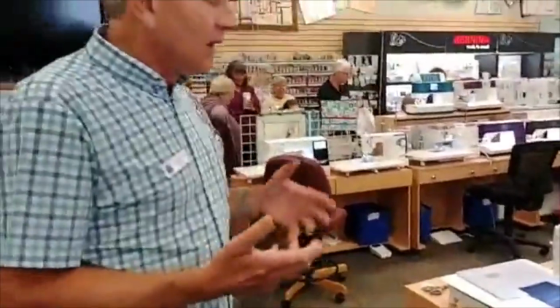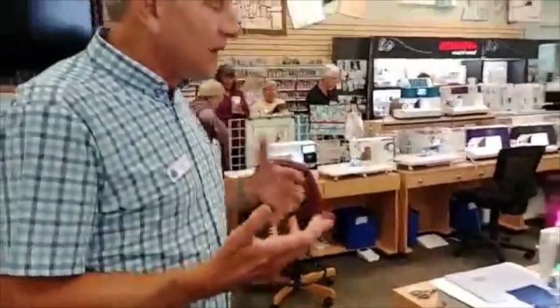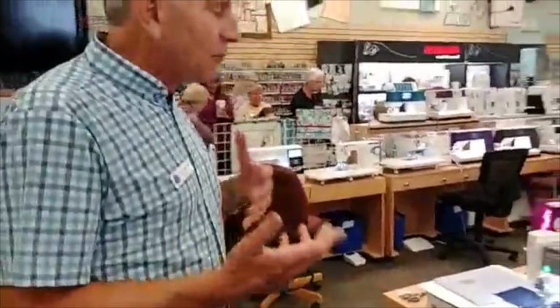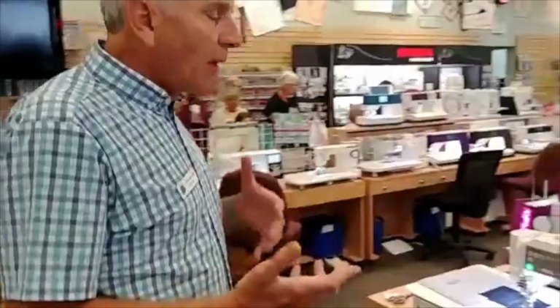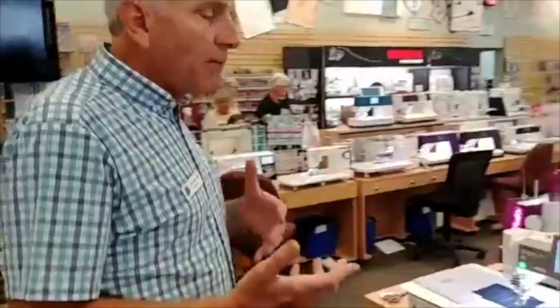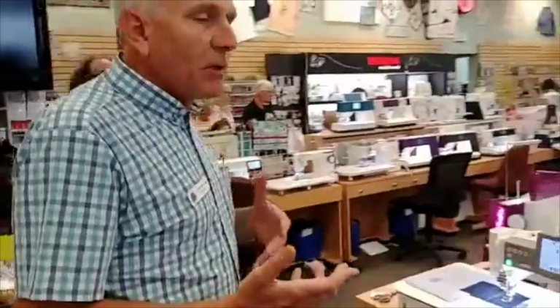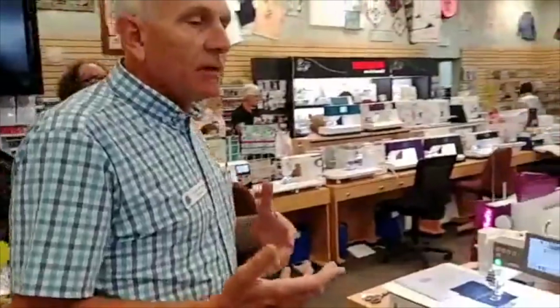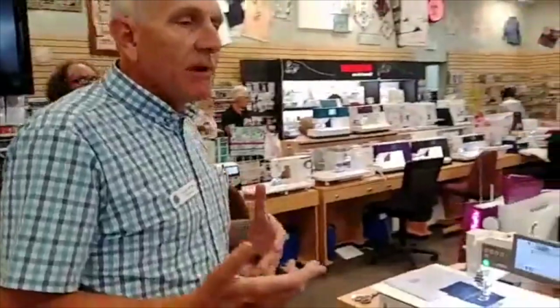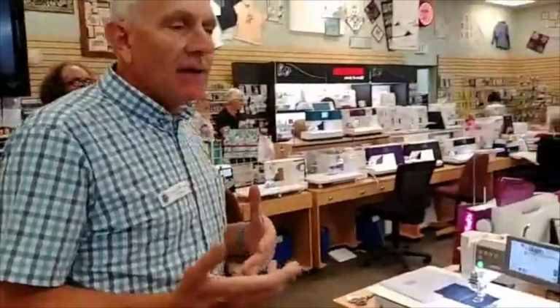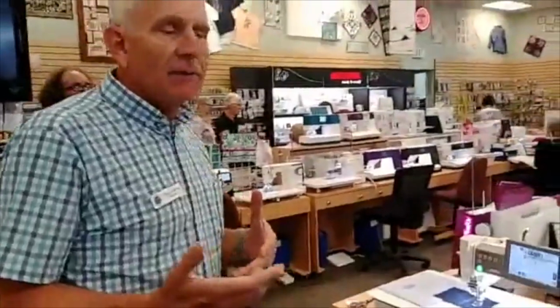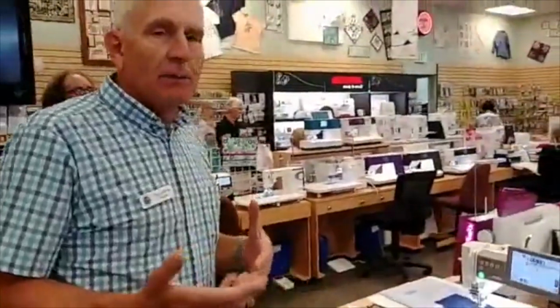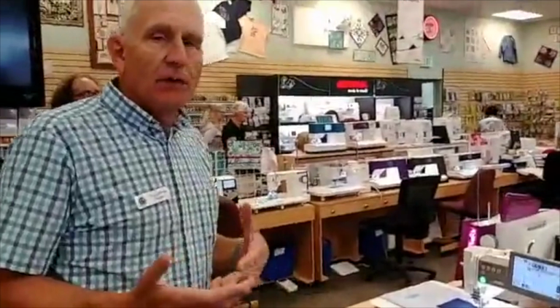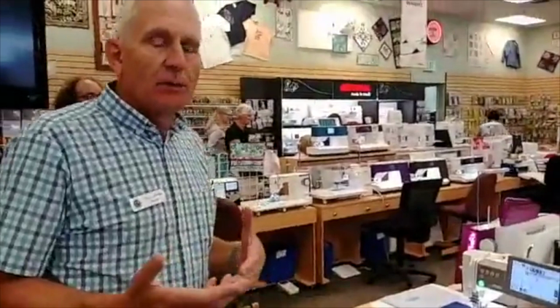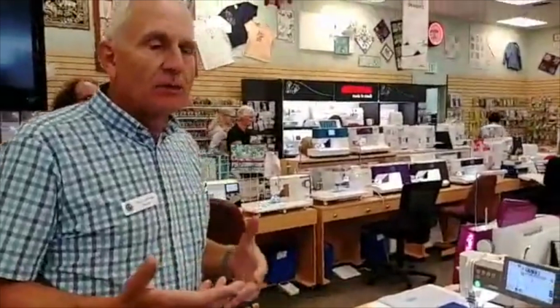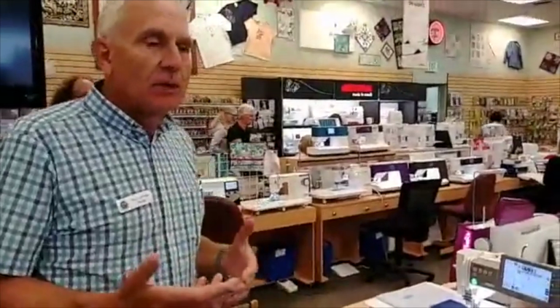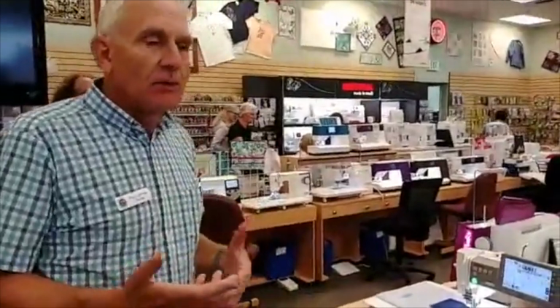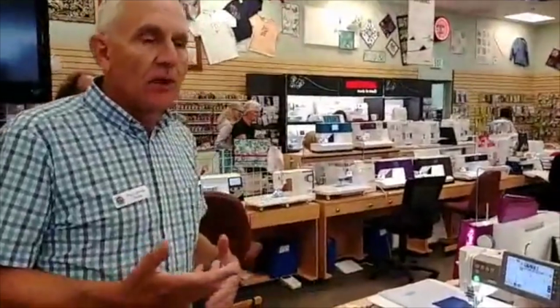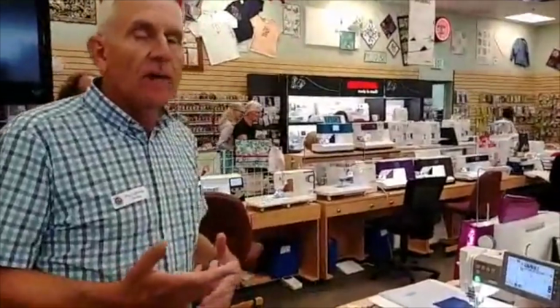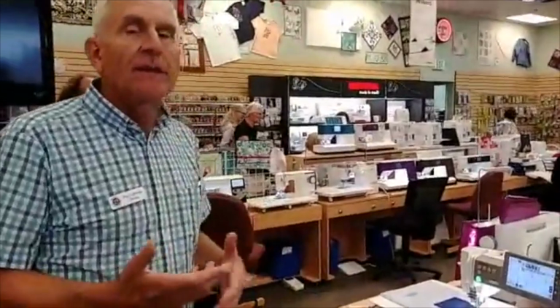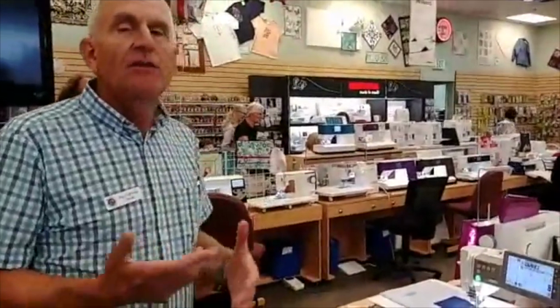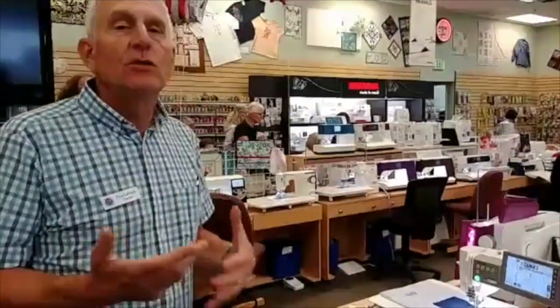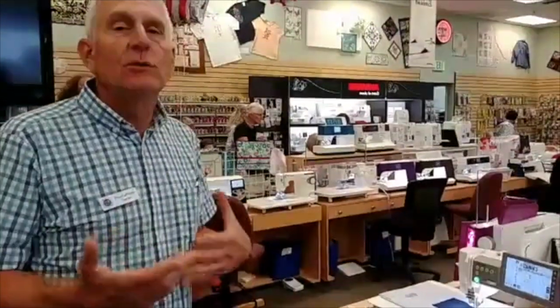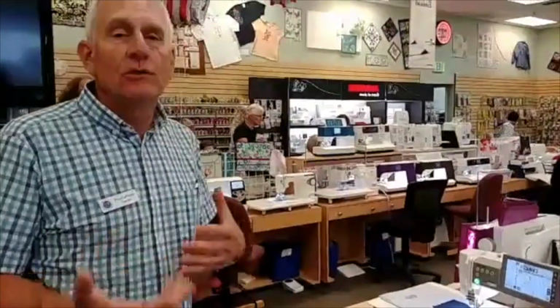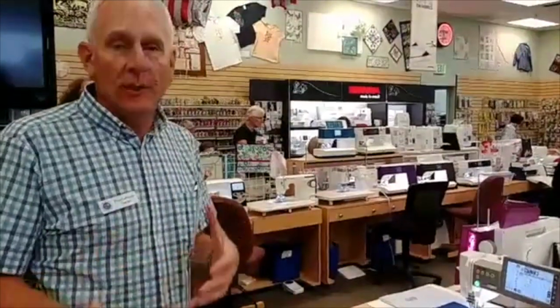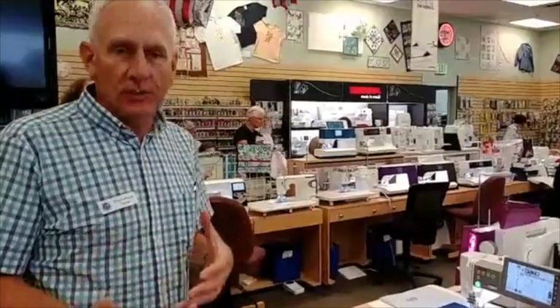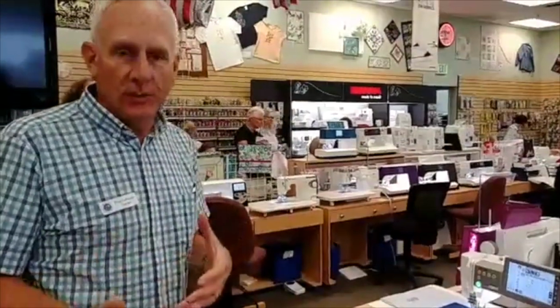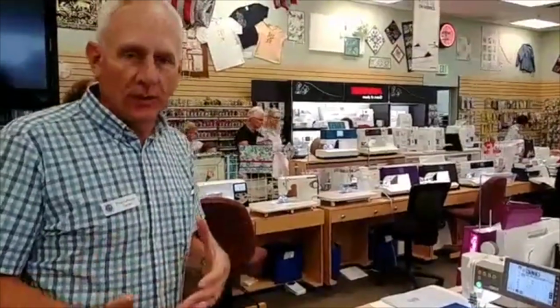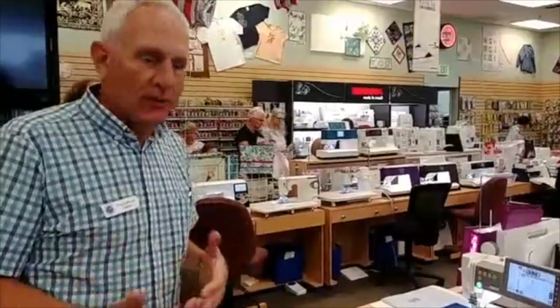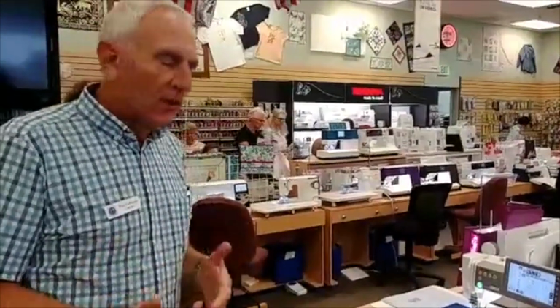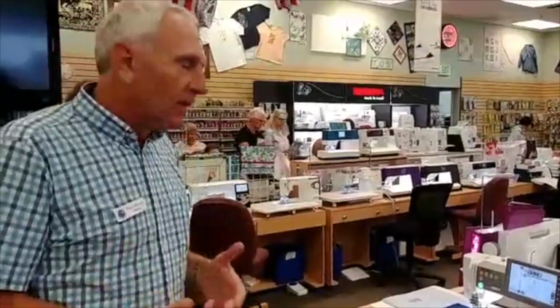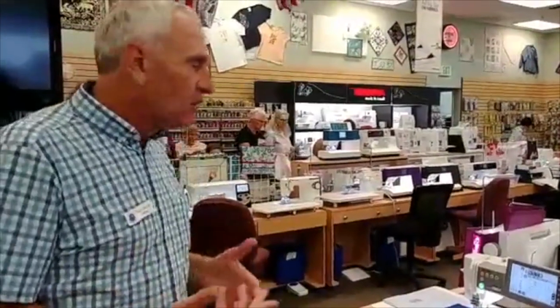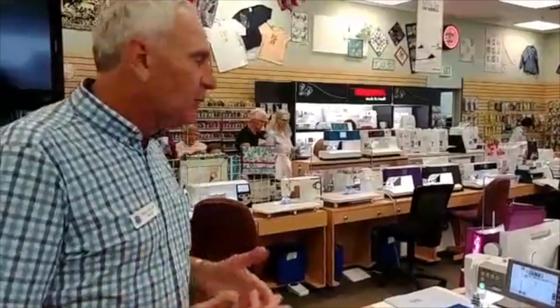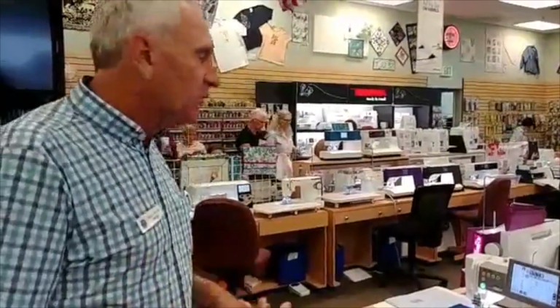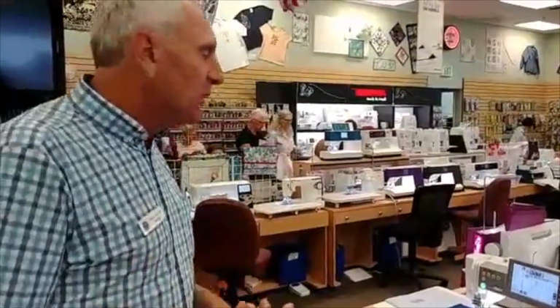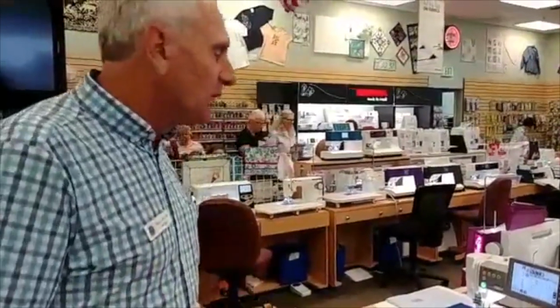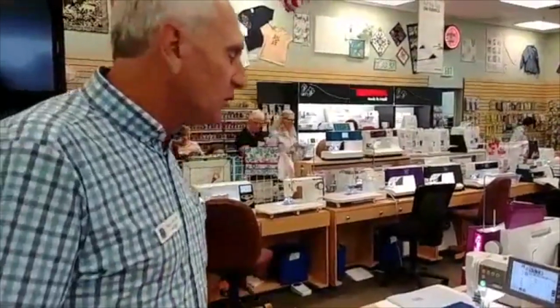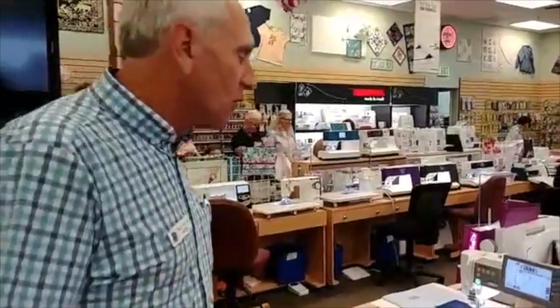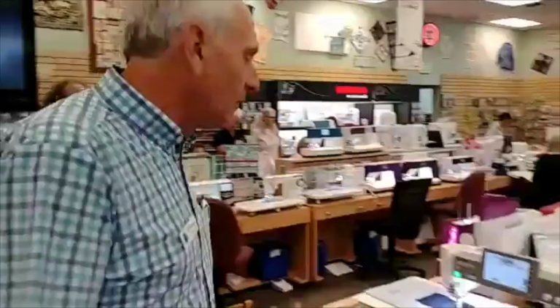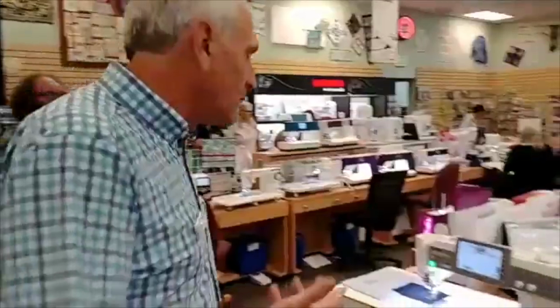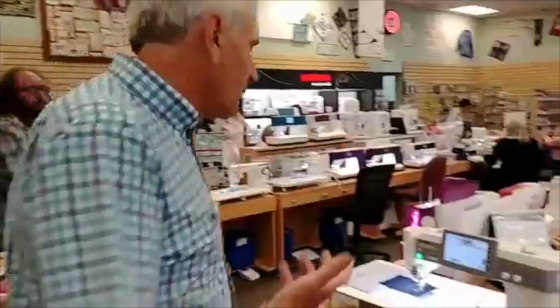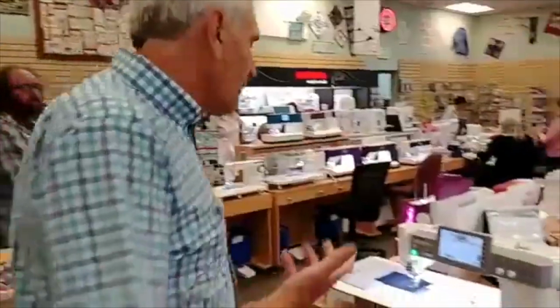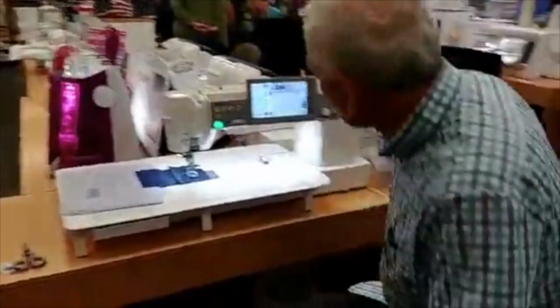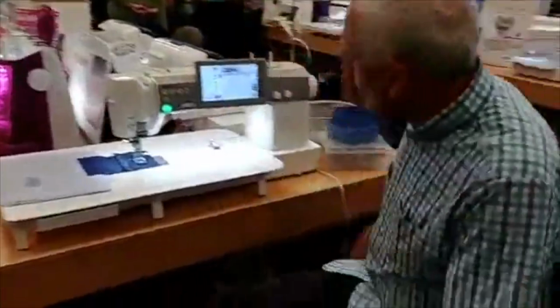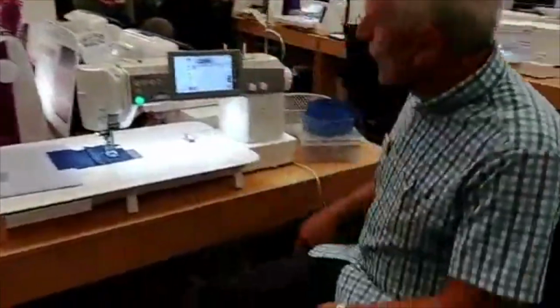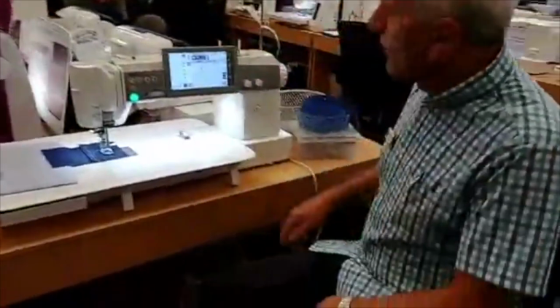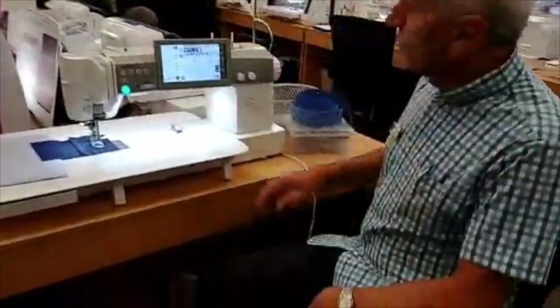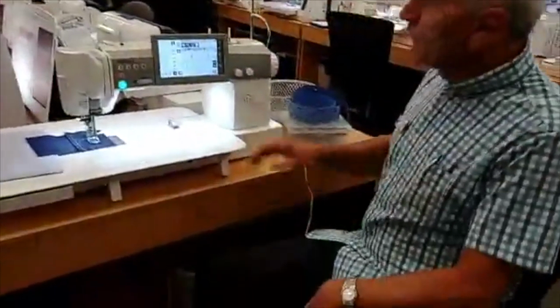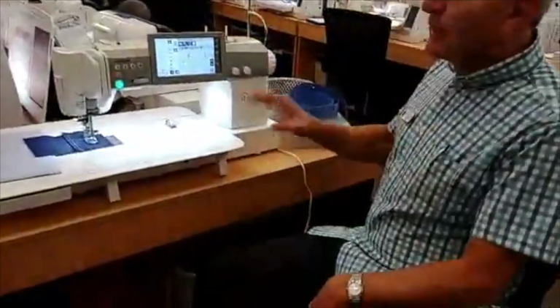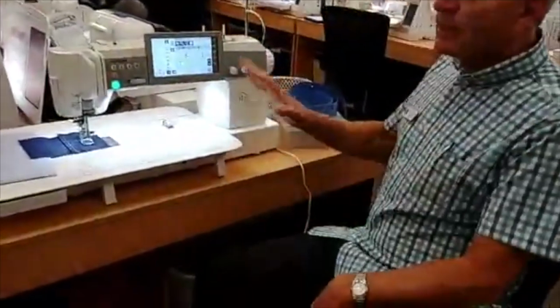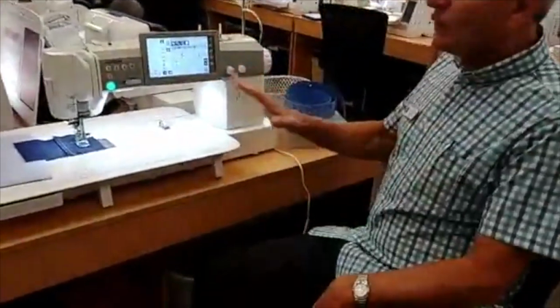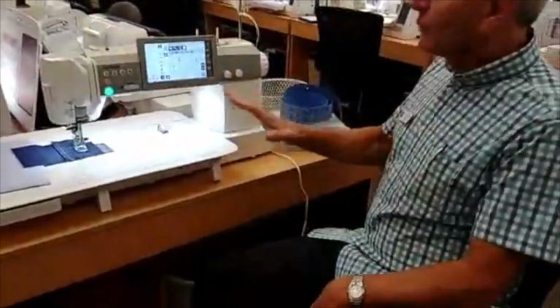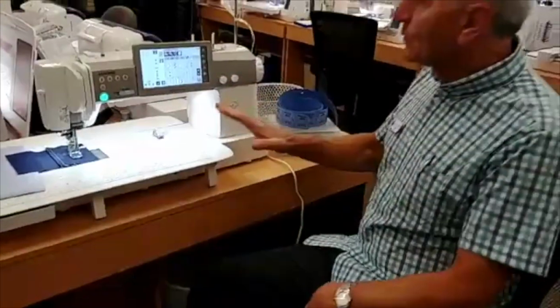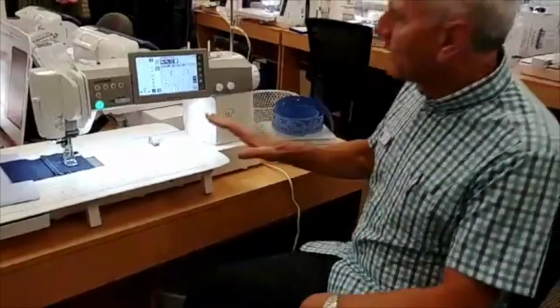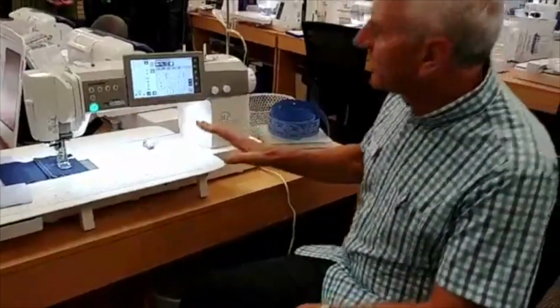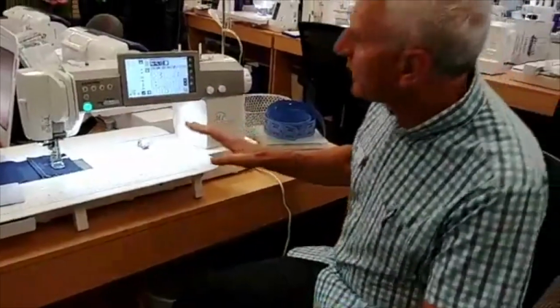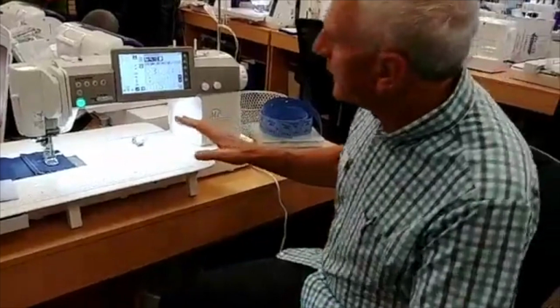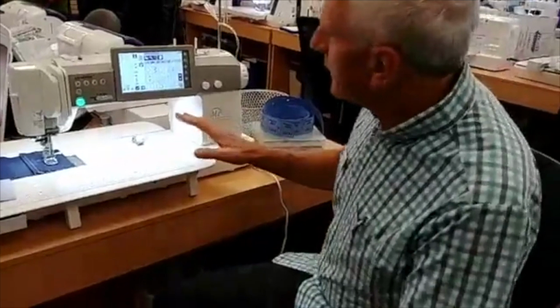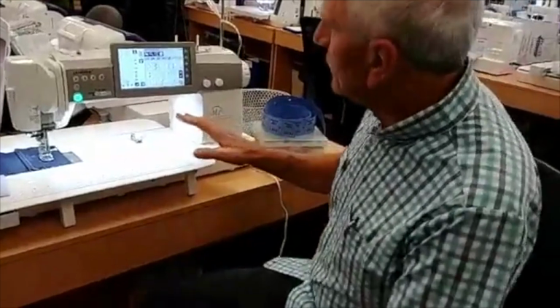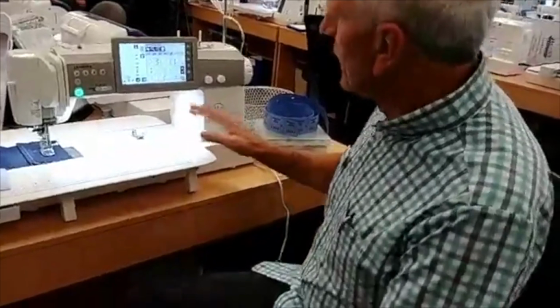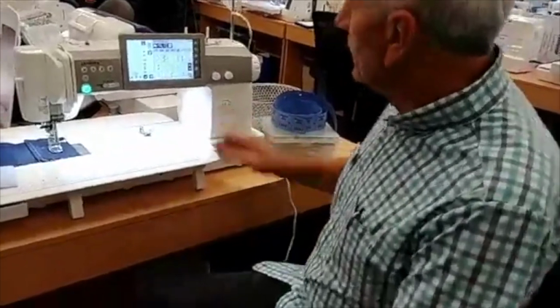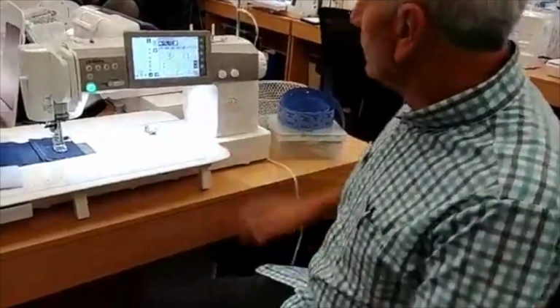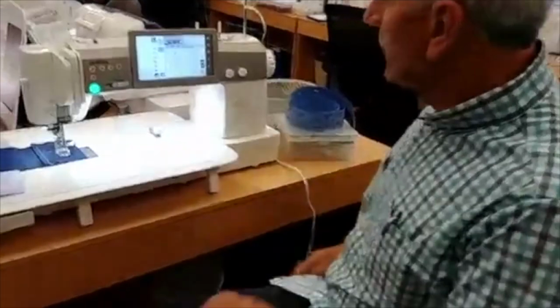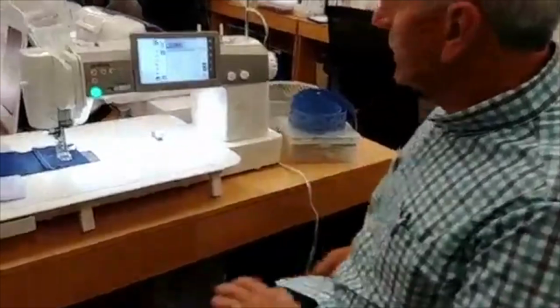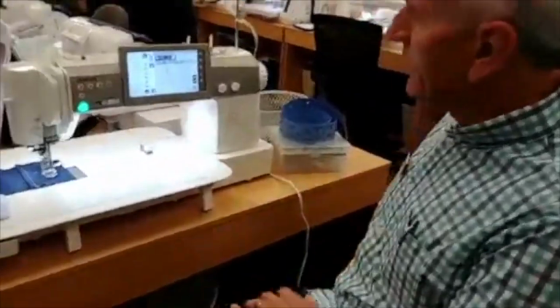The problem with a lot of commercial machines is all they do is straight stitch. This machine does so much more.